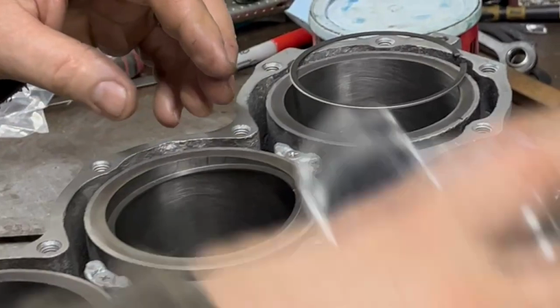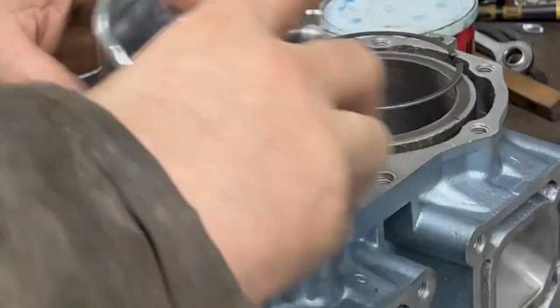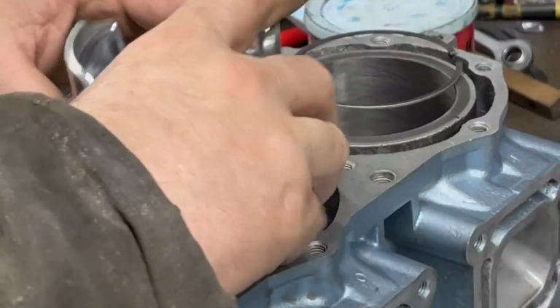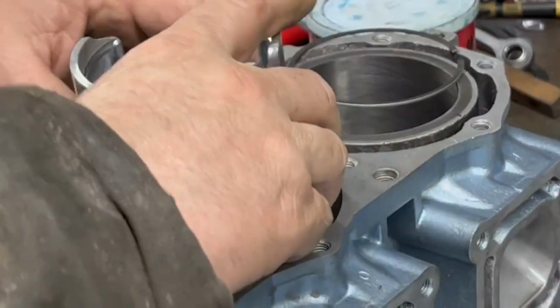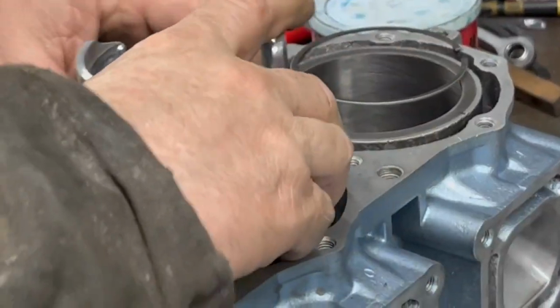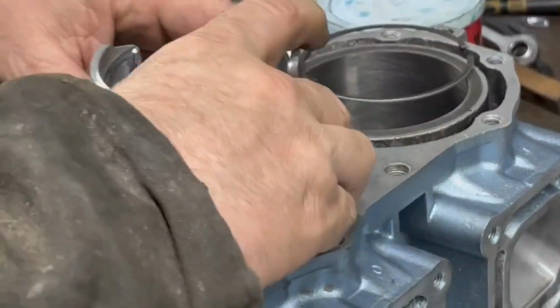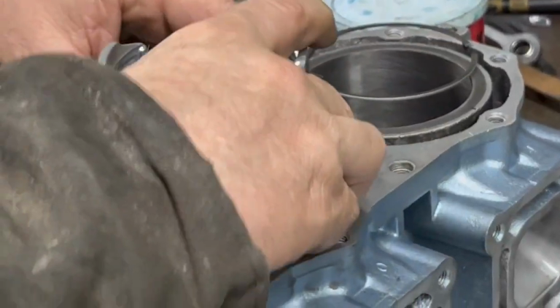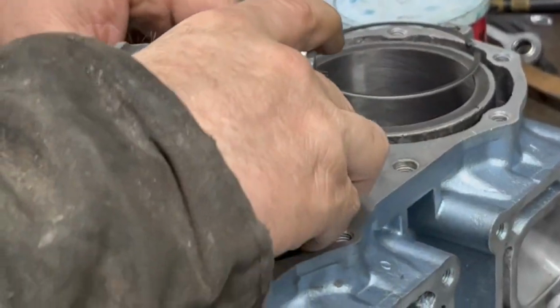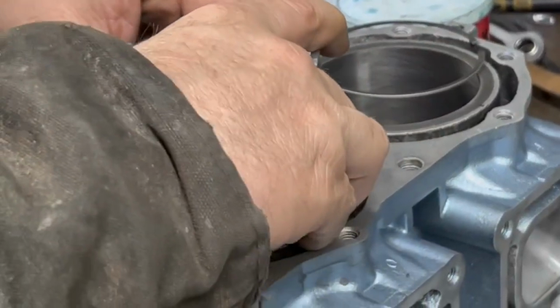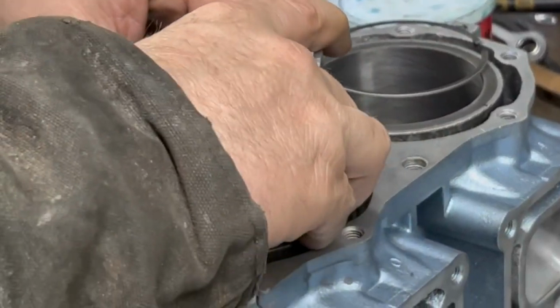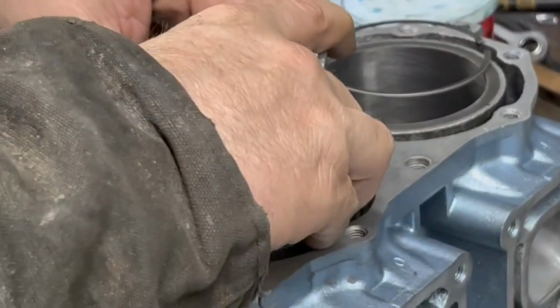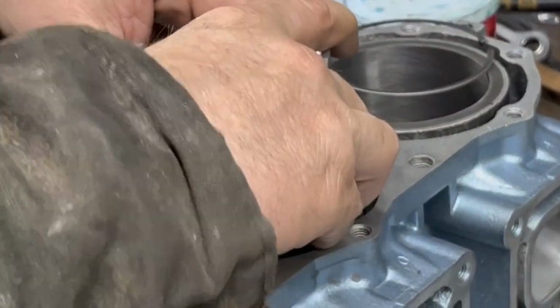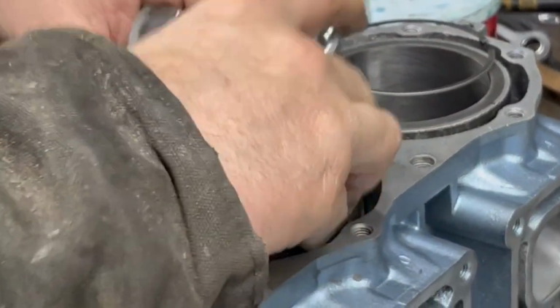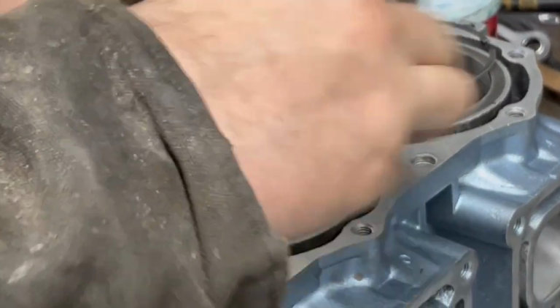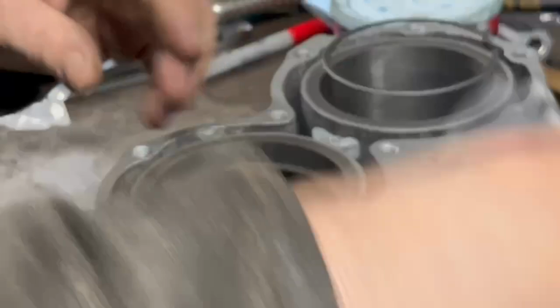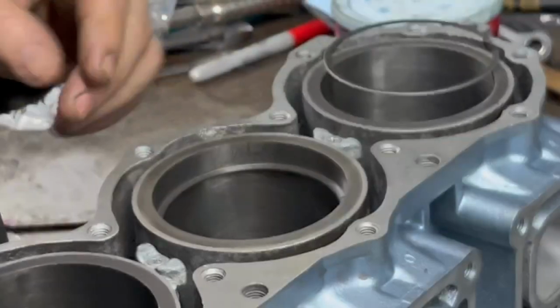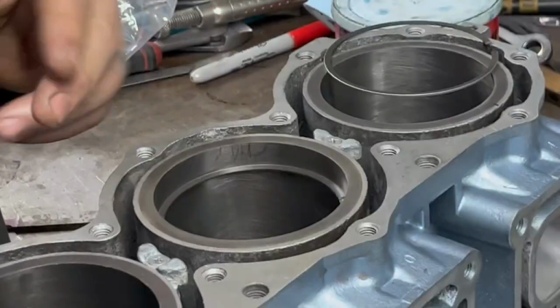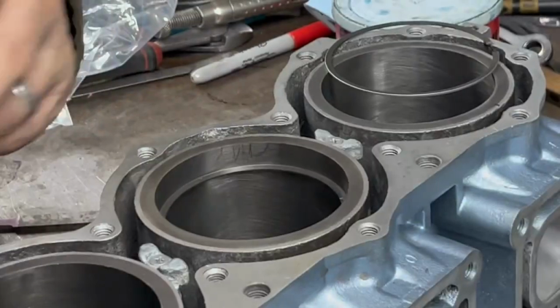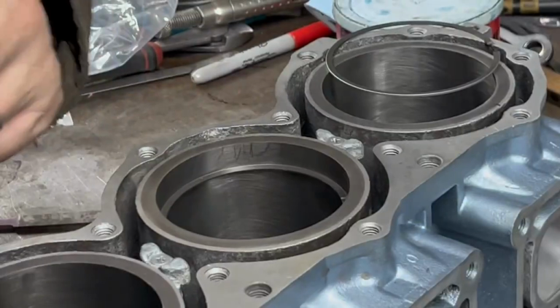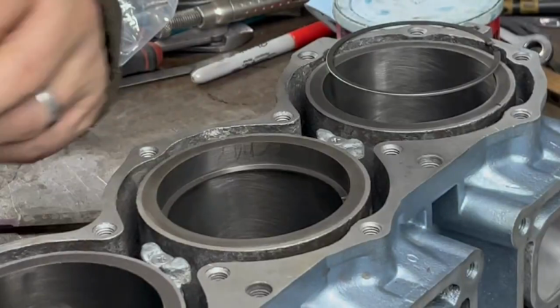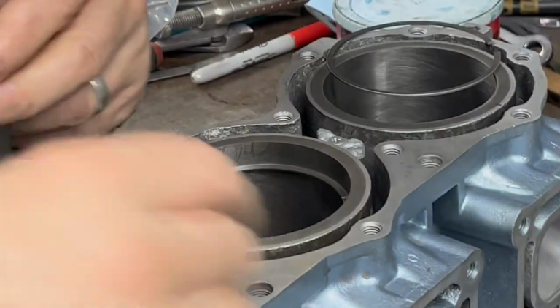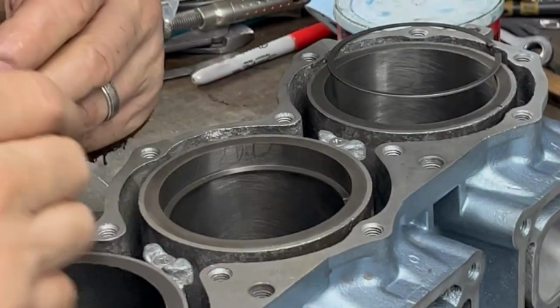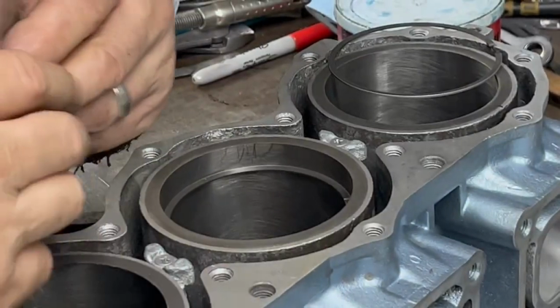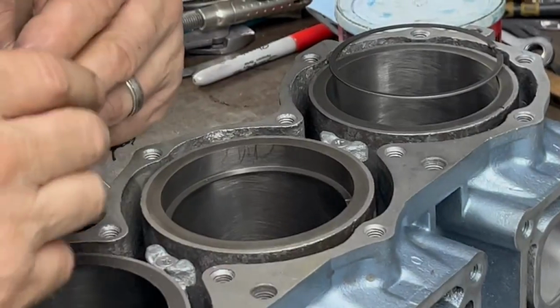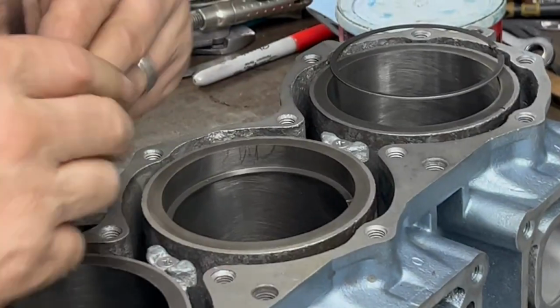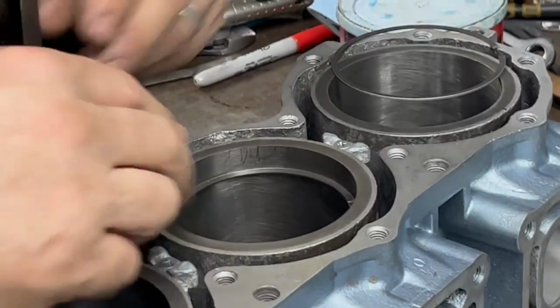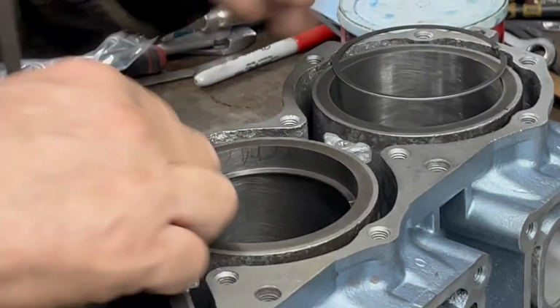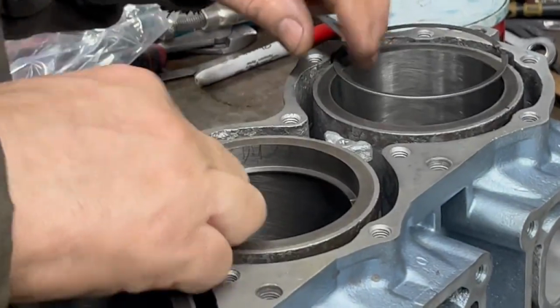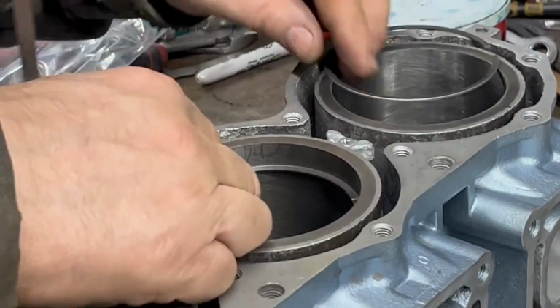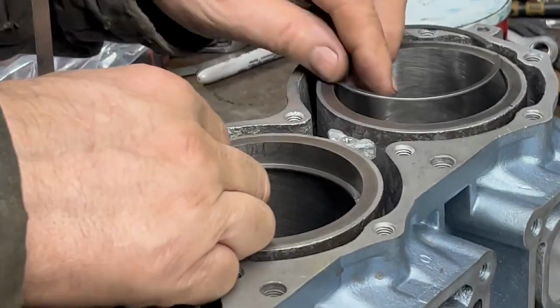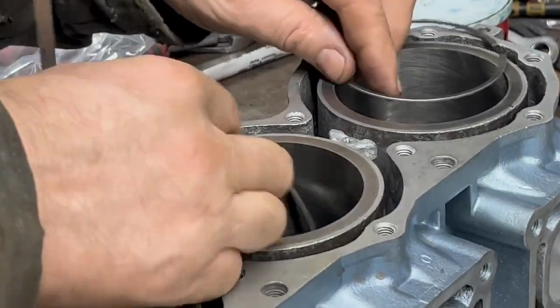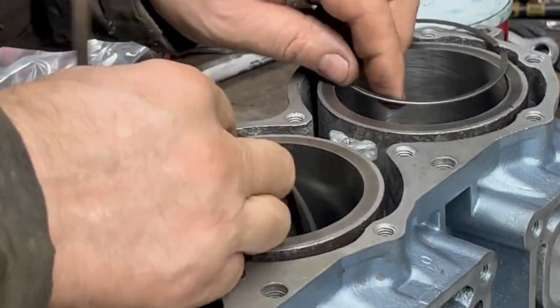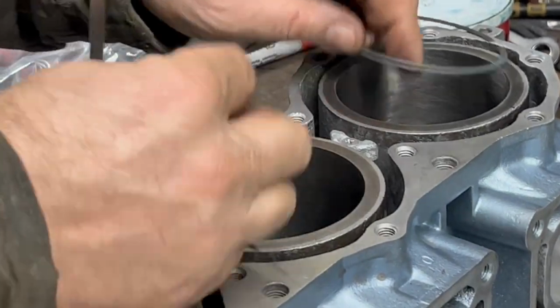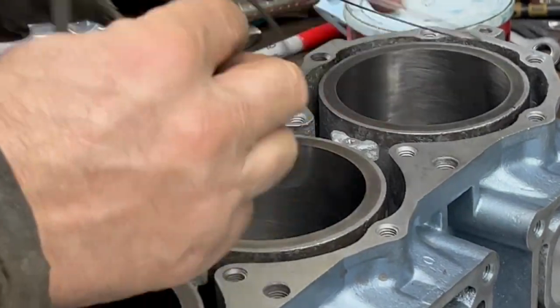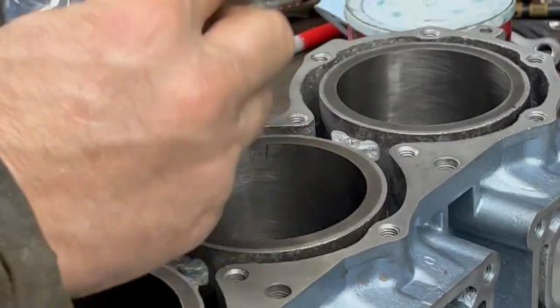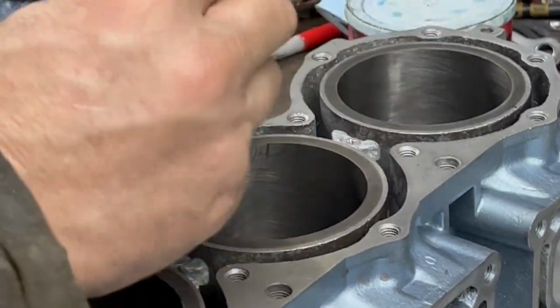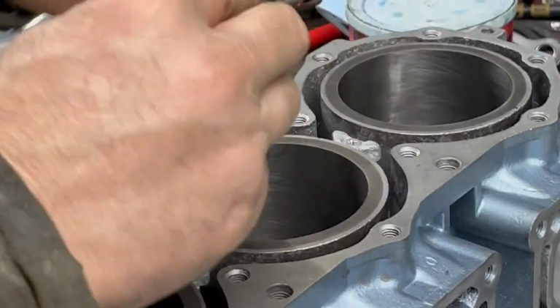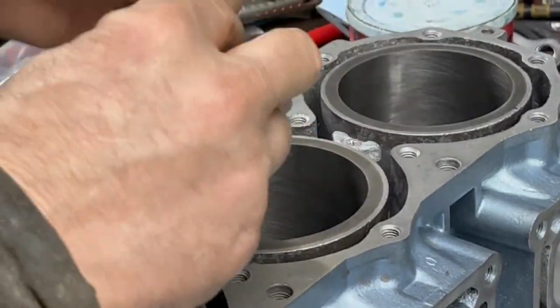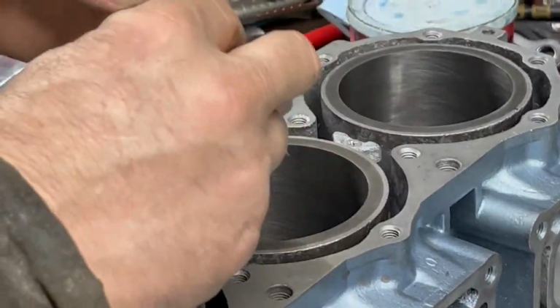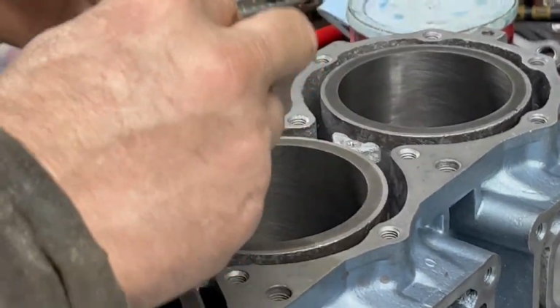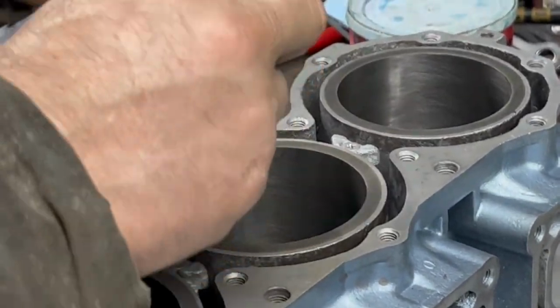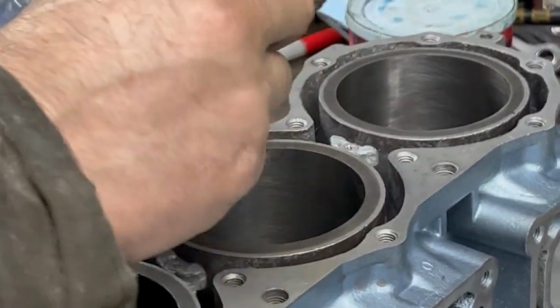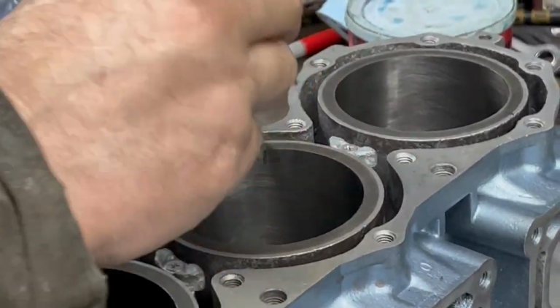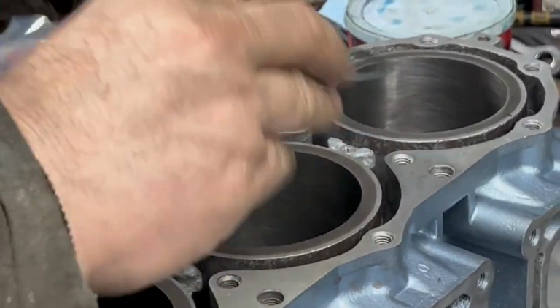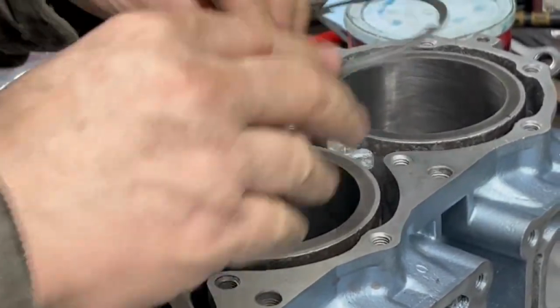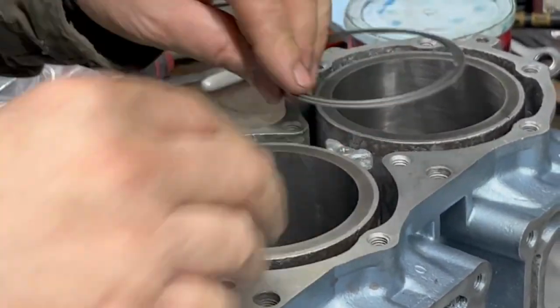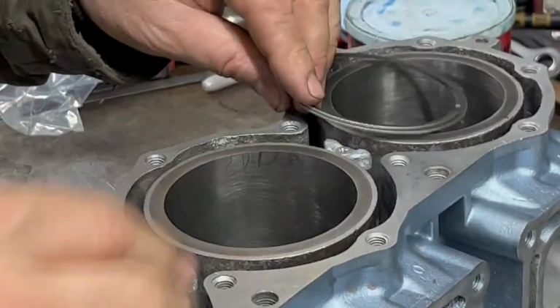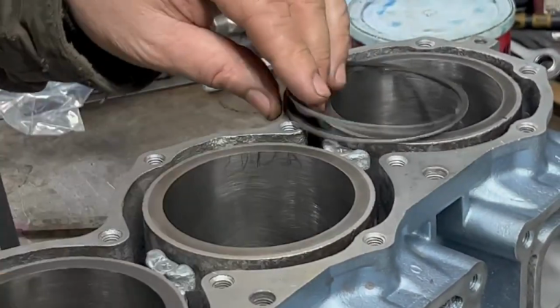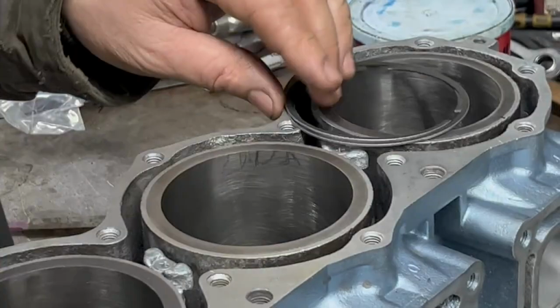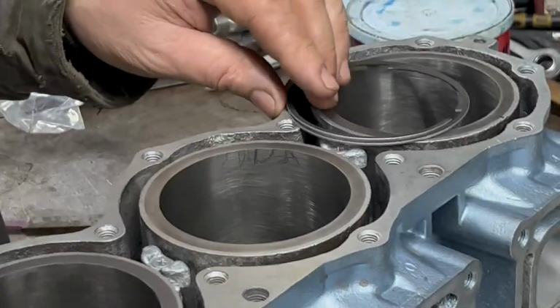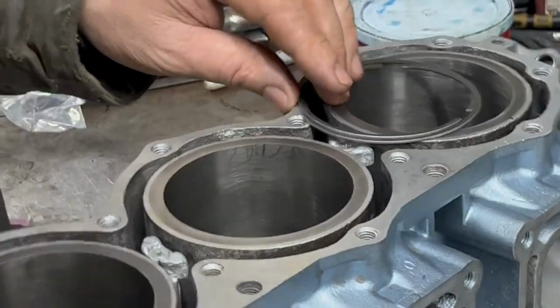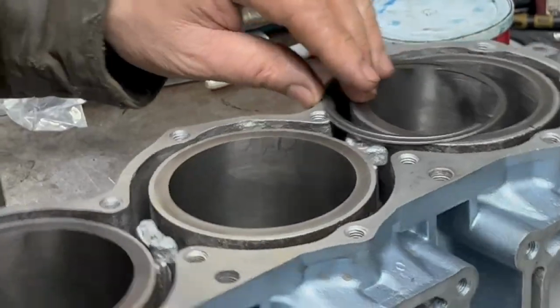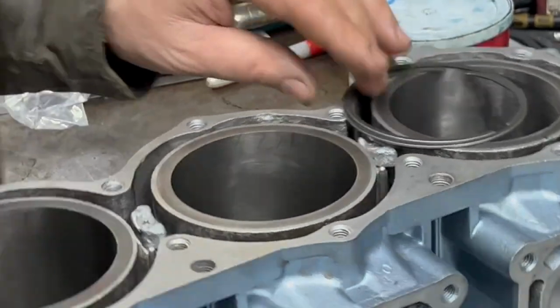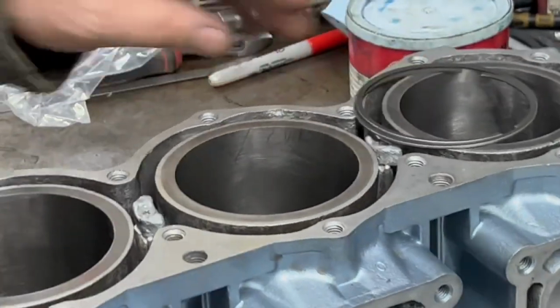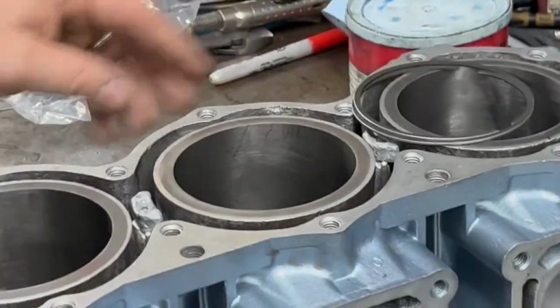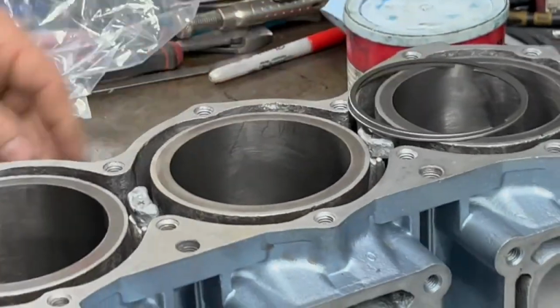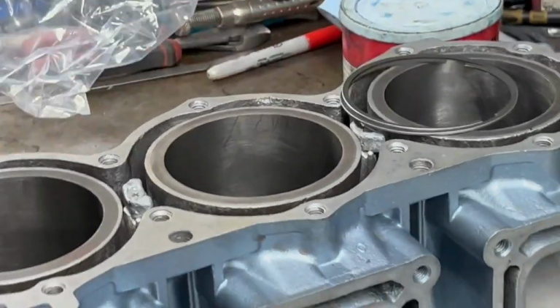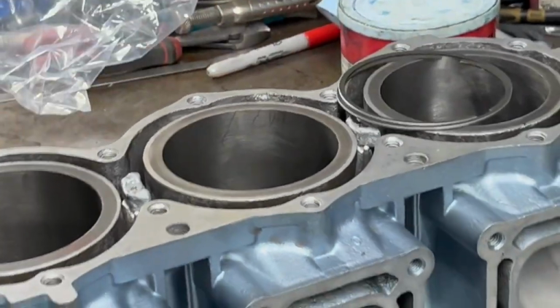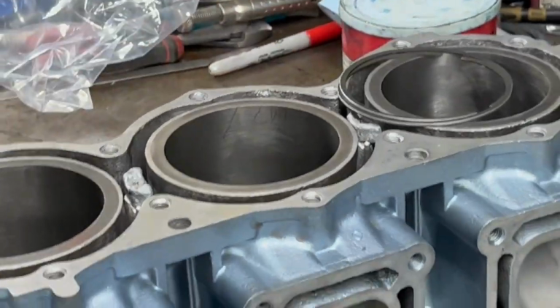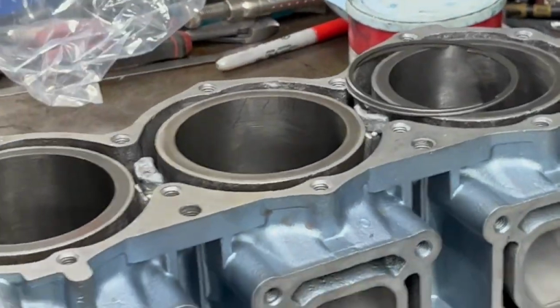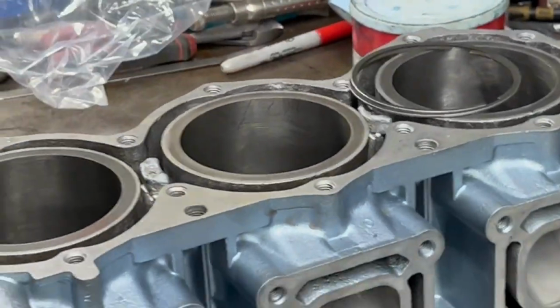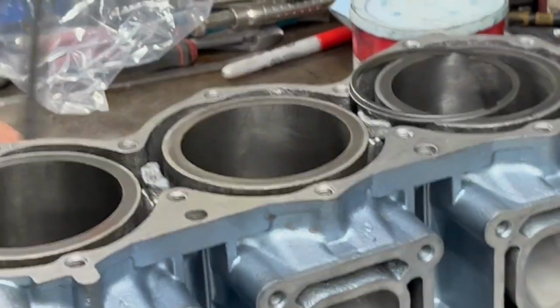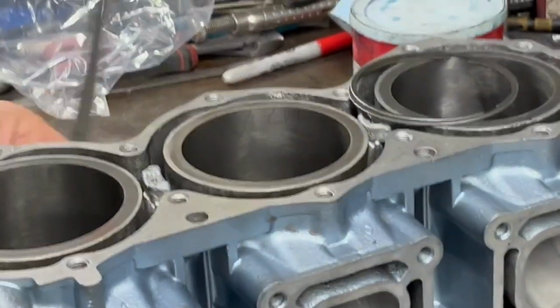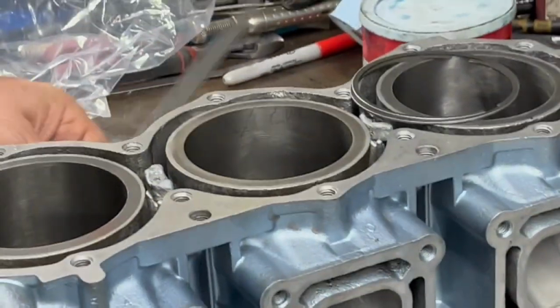Let's just check real quick. Yep, that one's done. Okay, that's how you do ring and gaps.